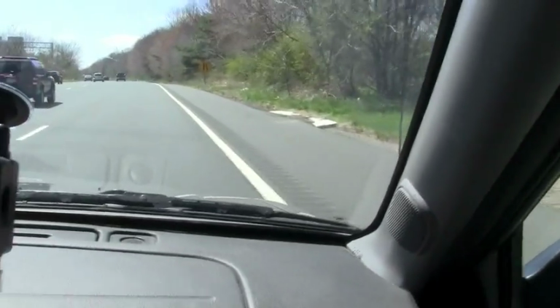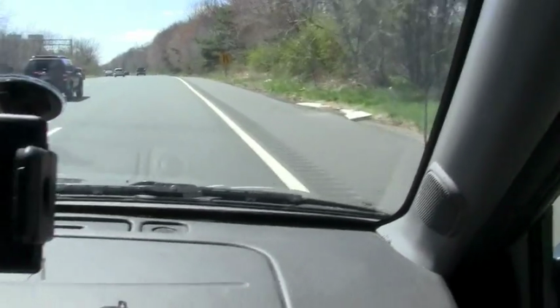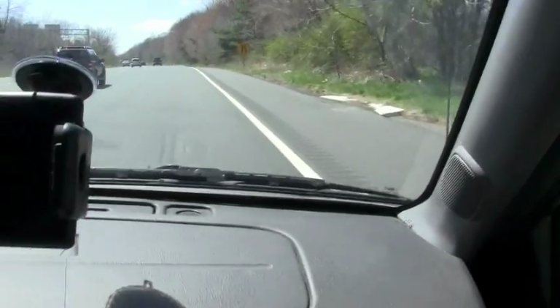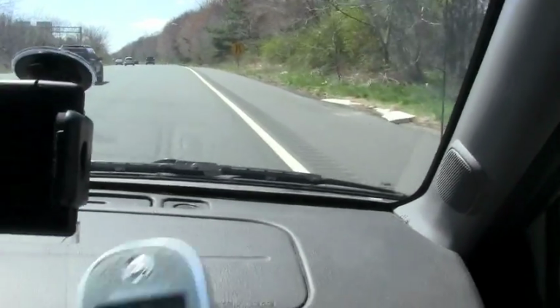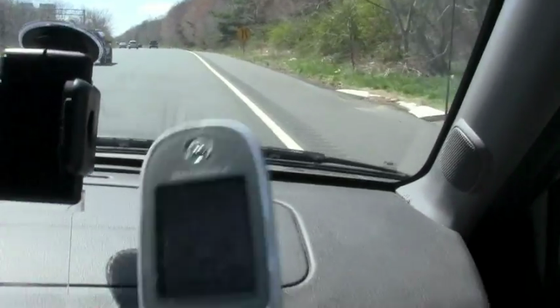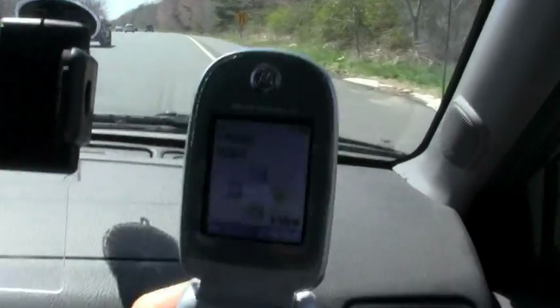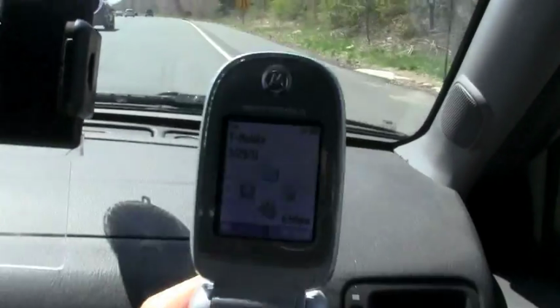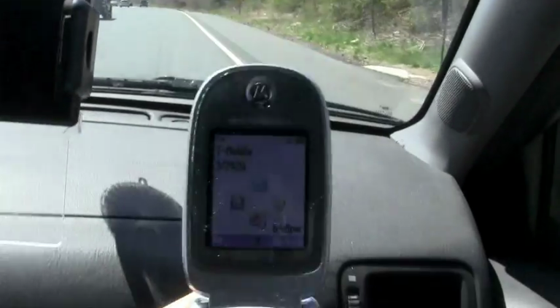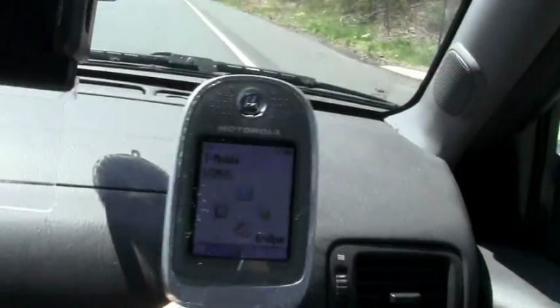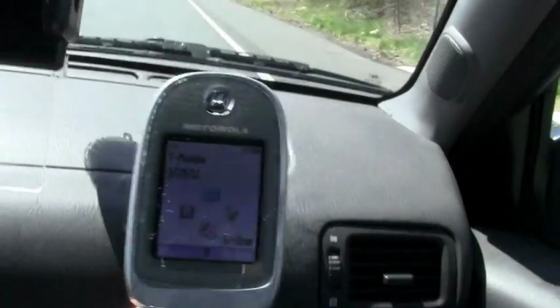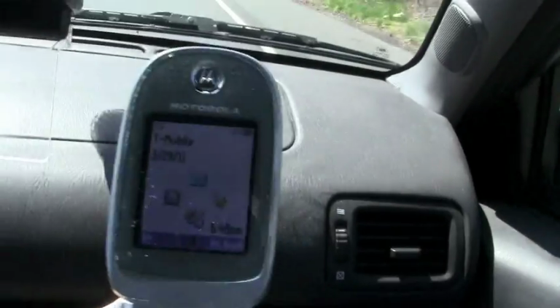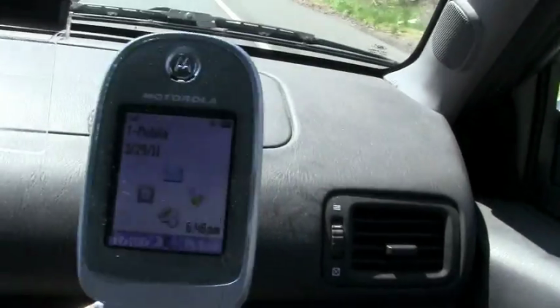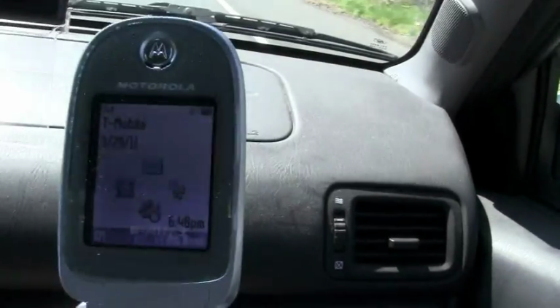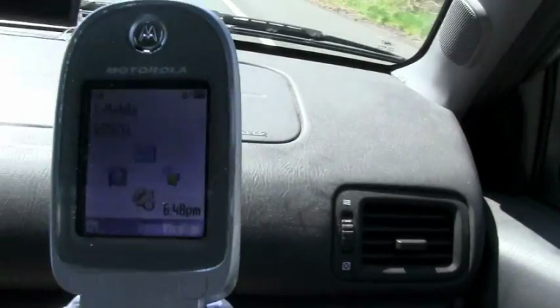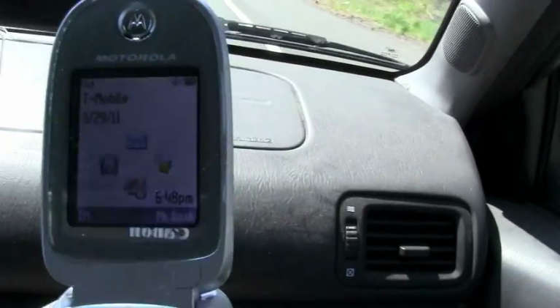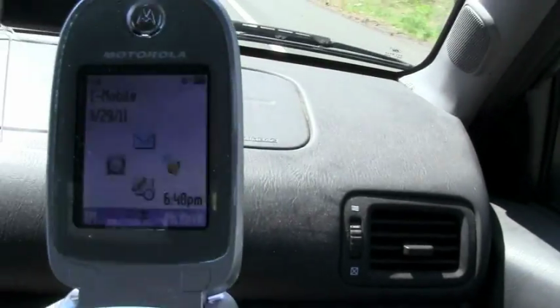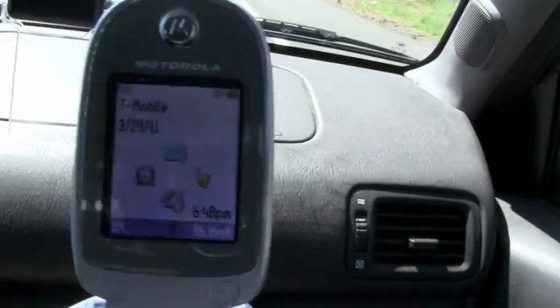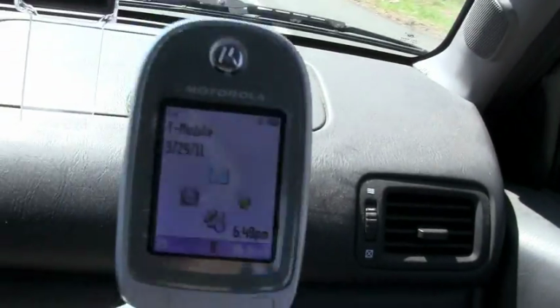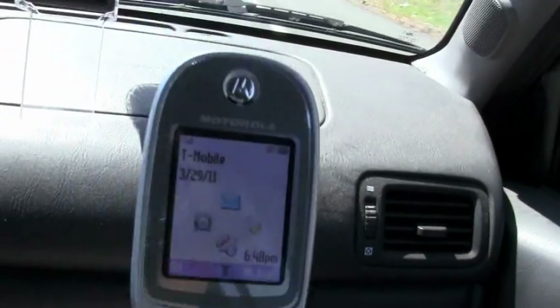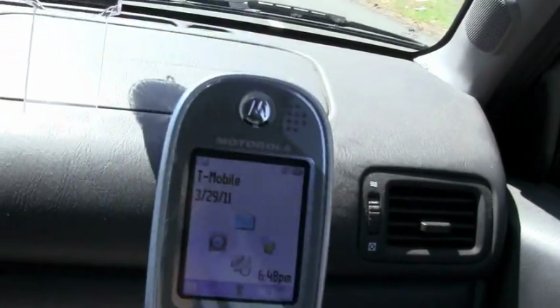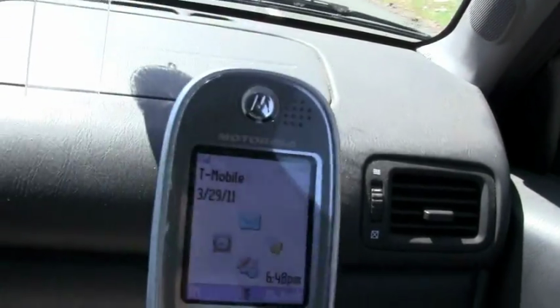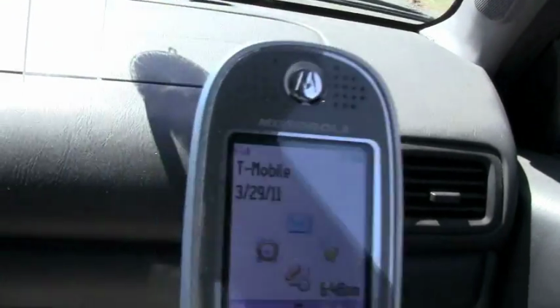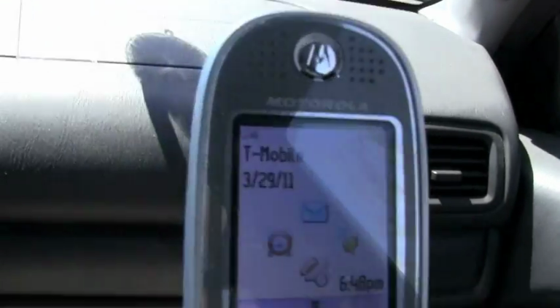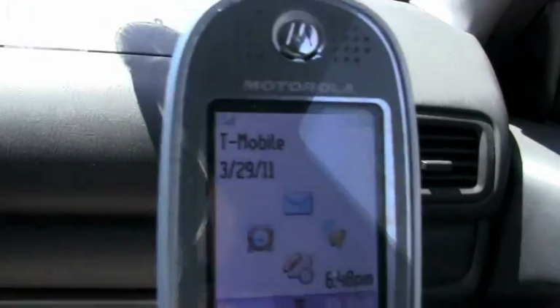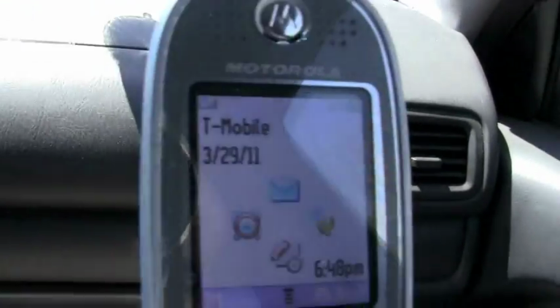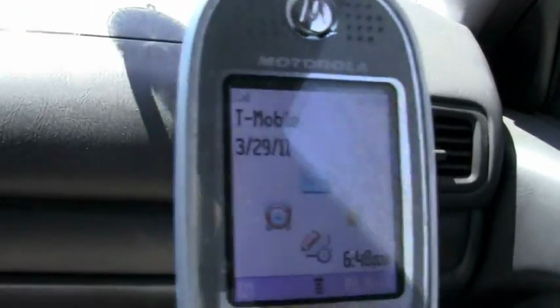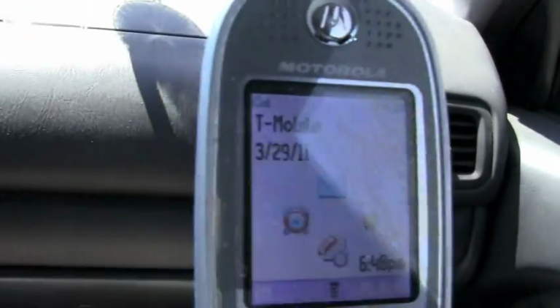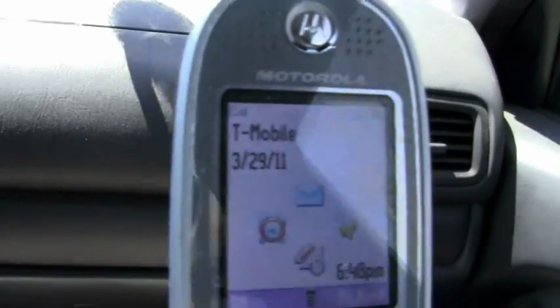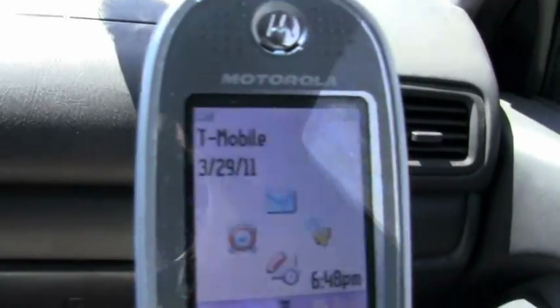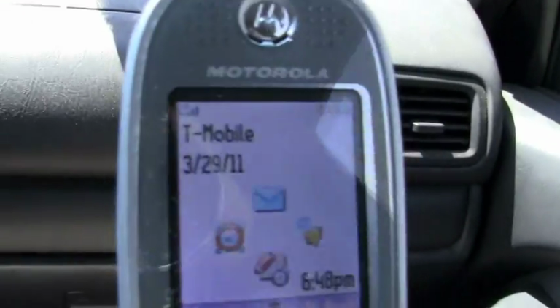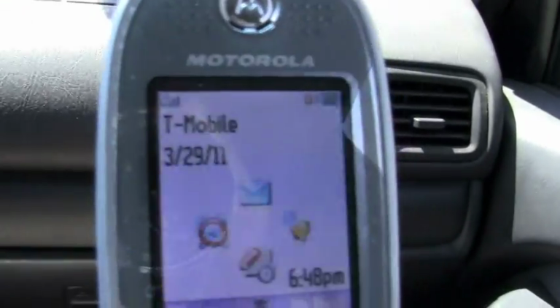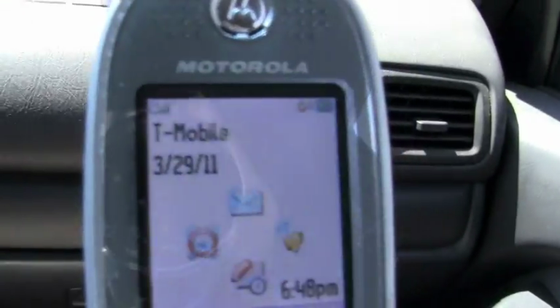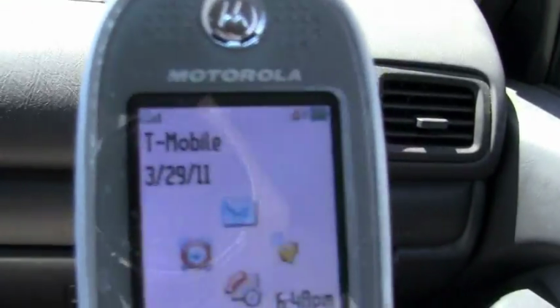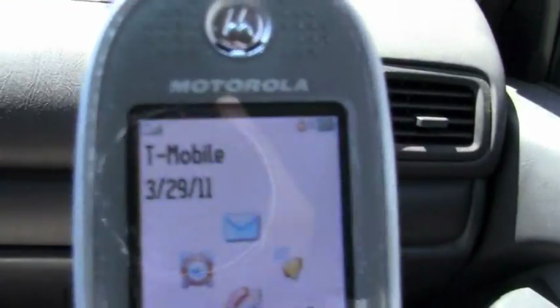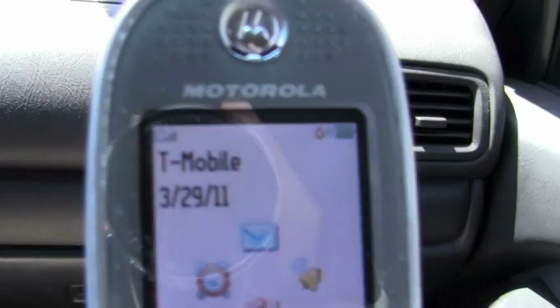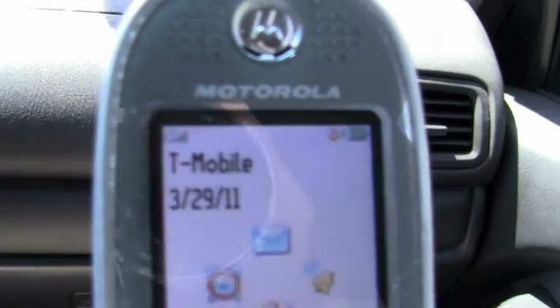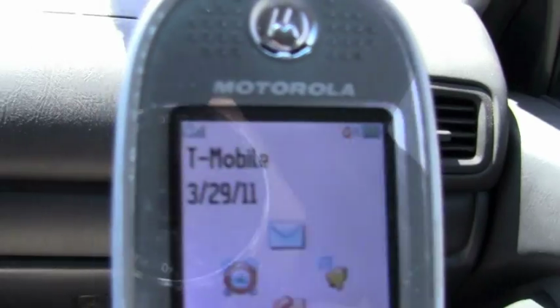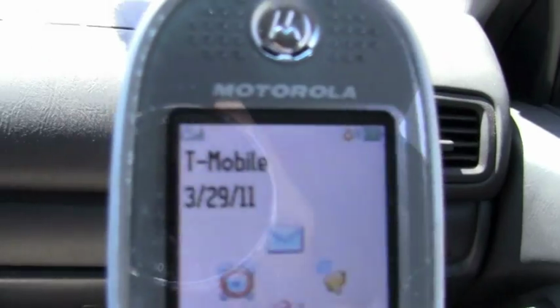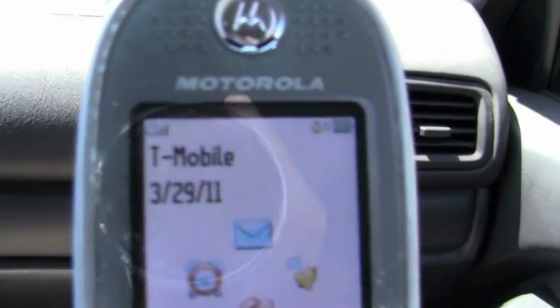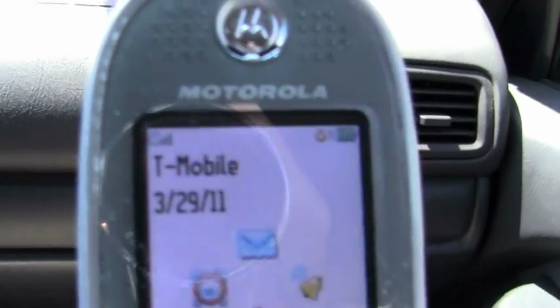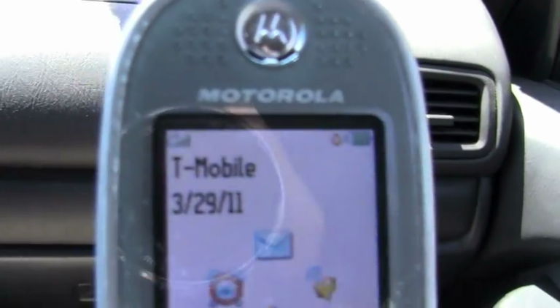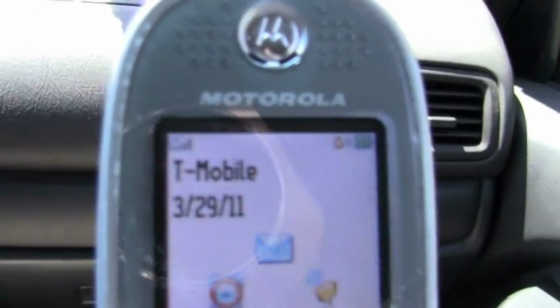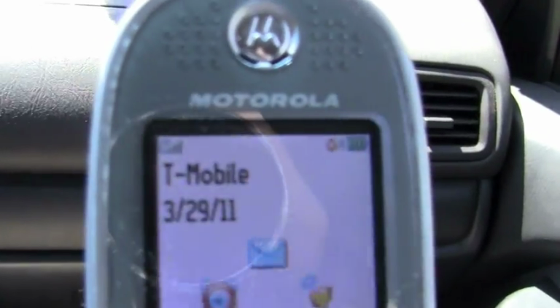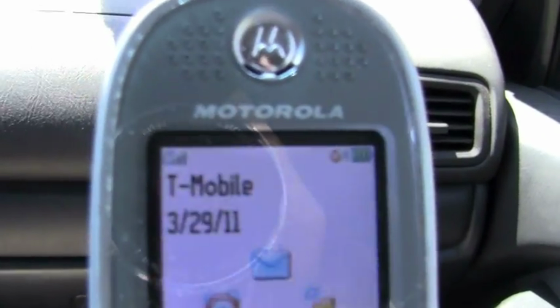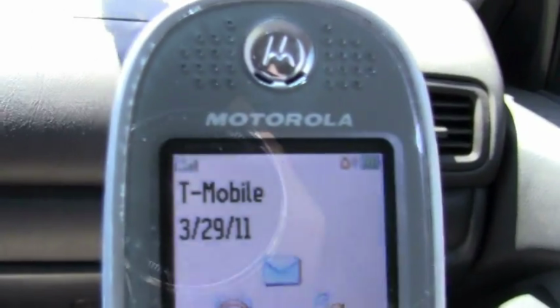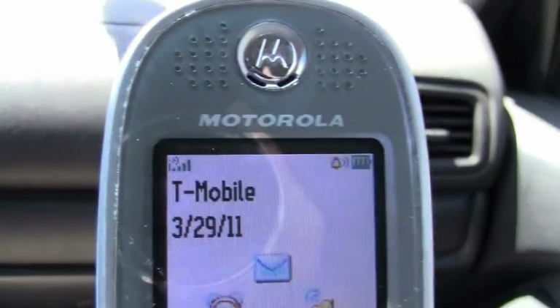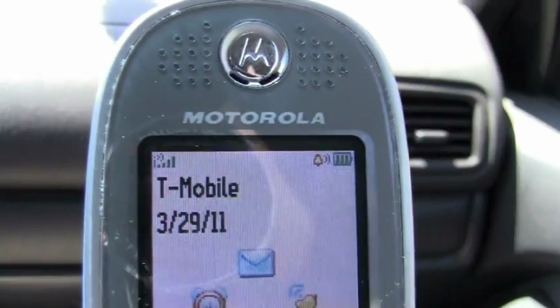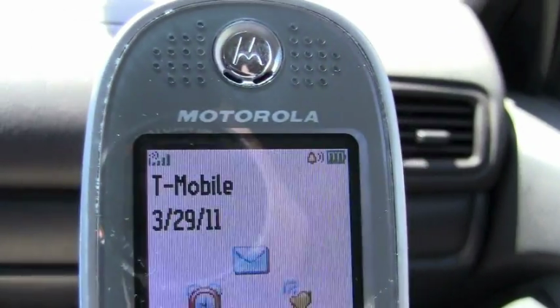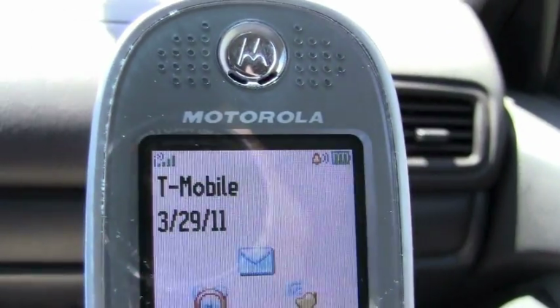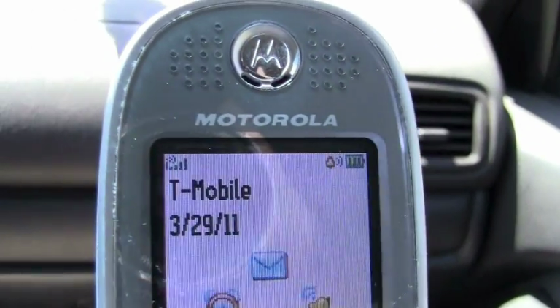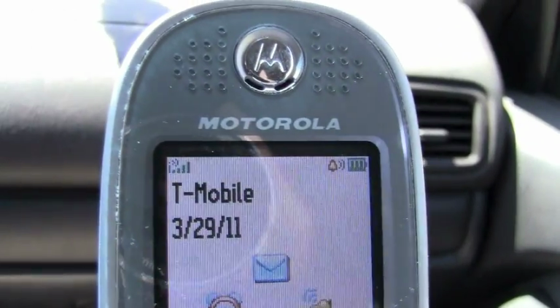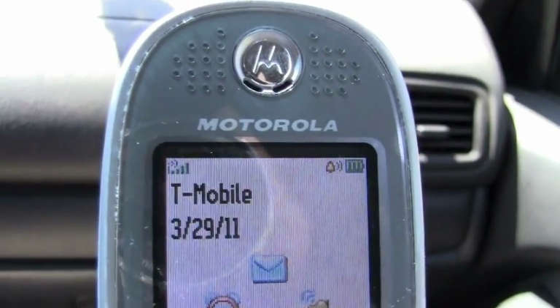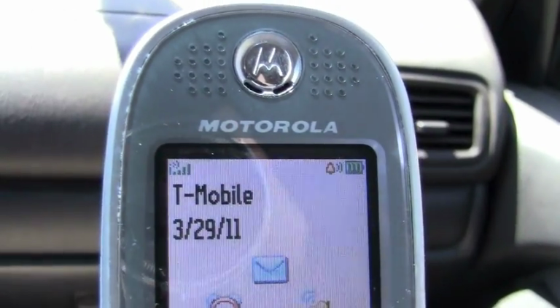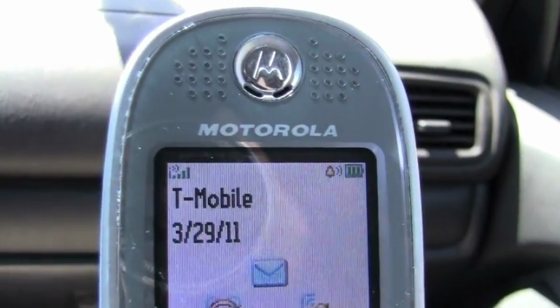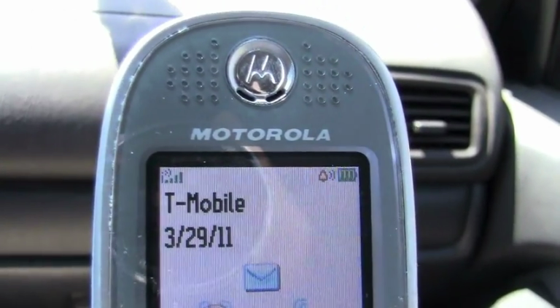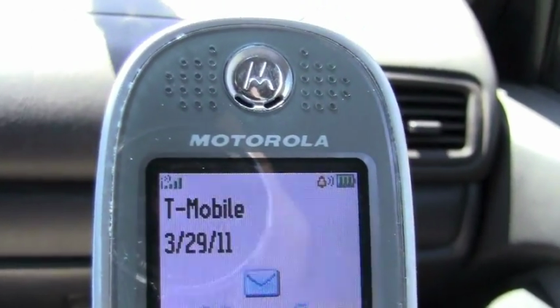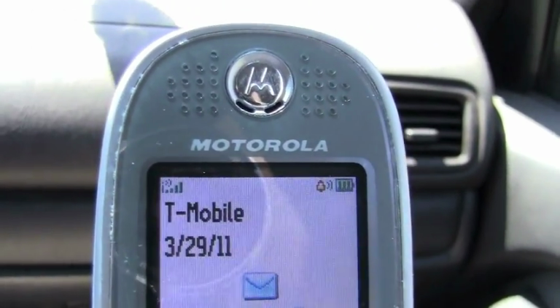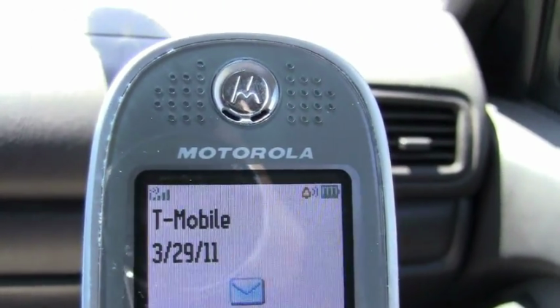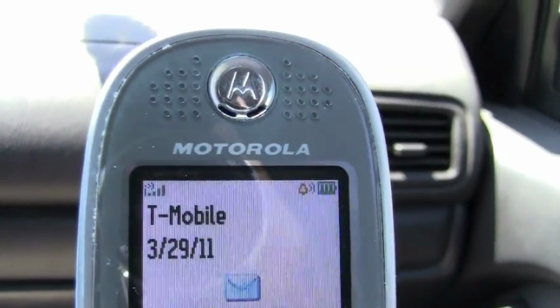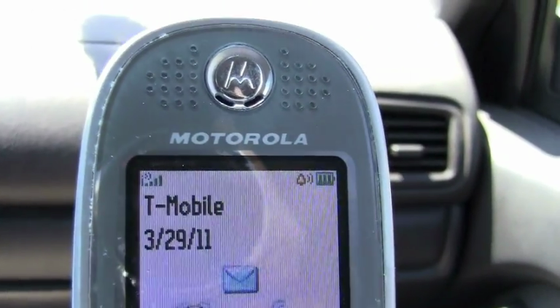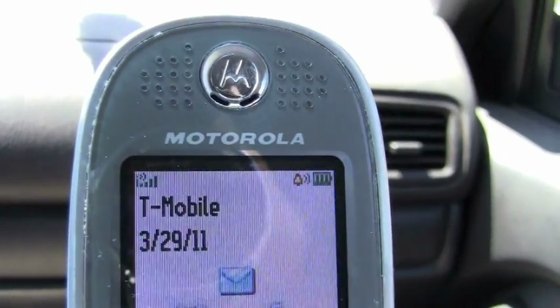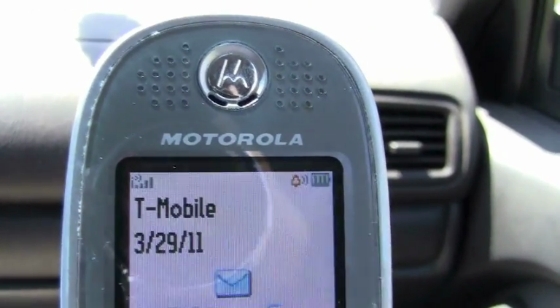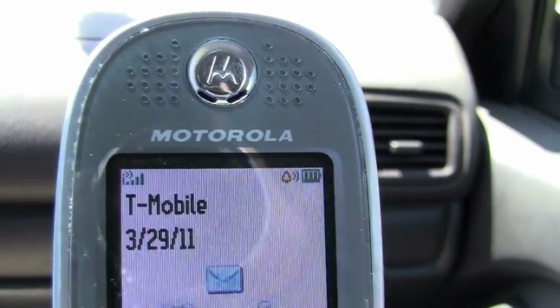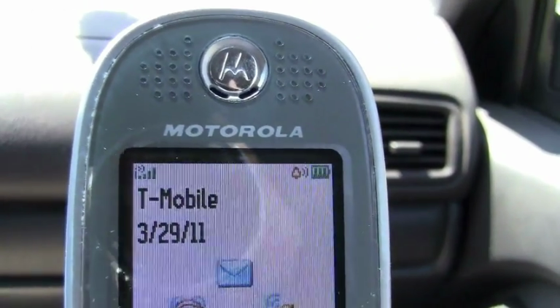And again, here is the phone — quick check. One, two, three, four bars right now.